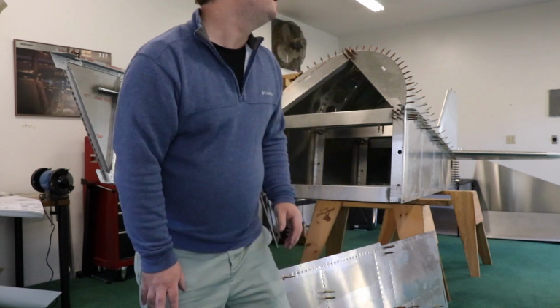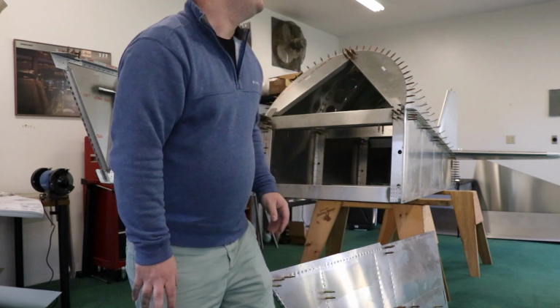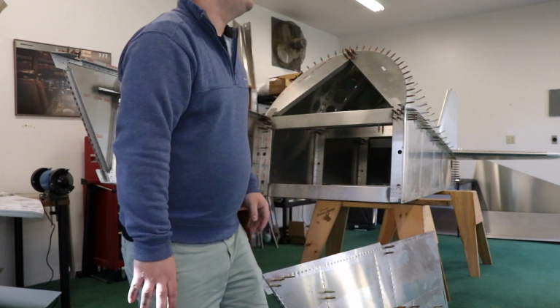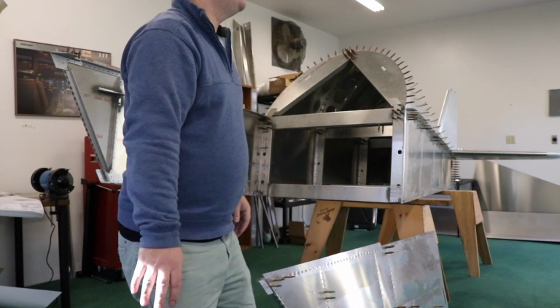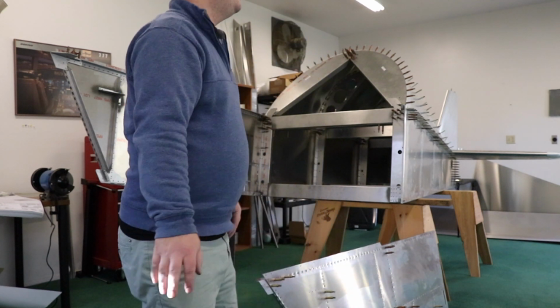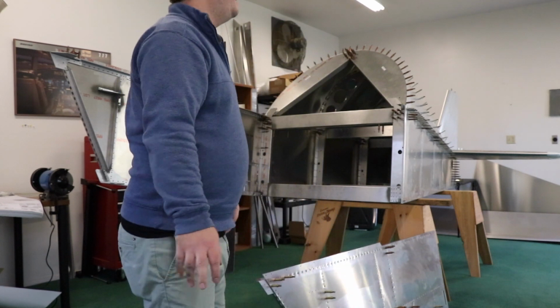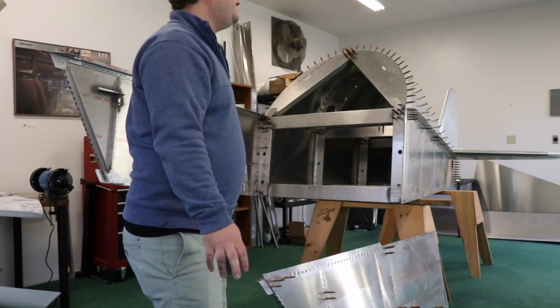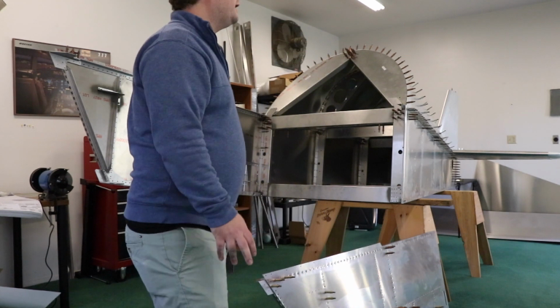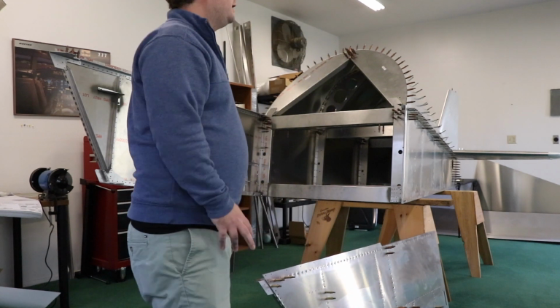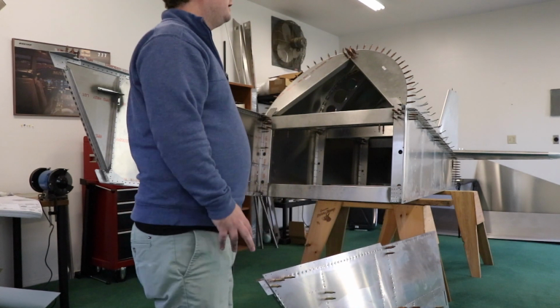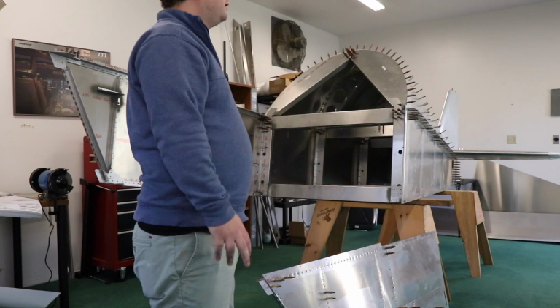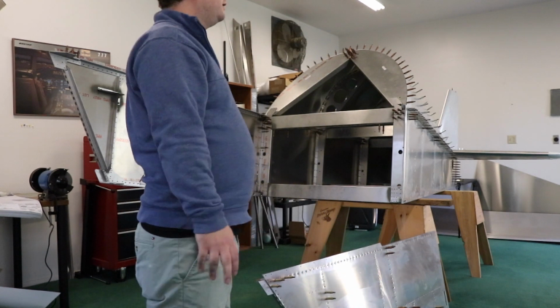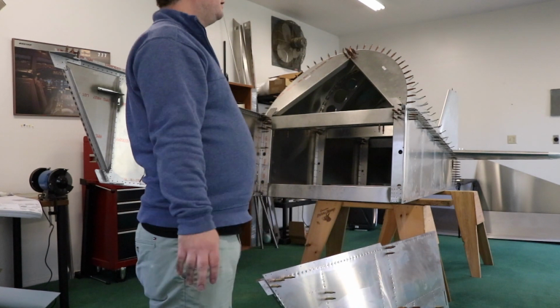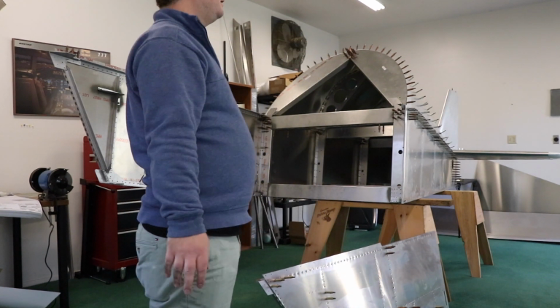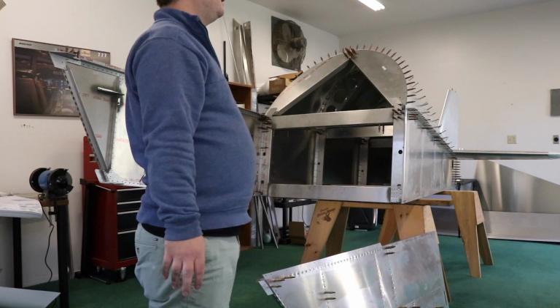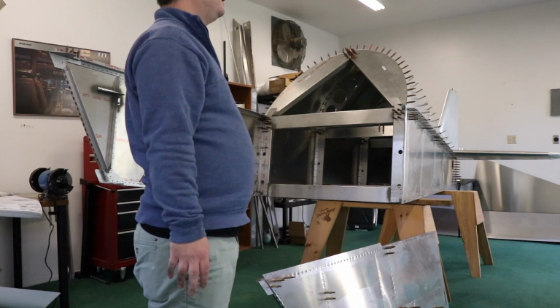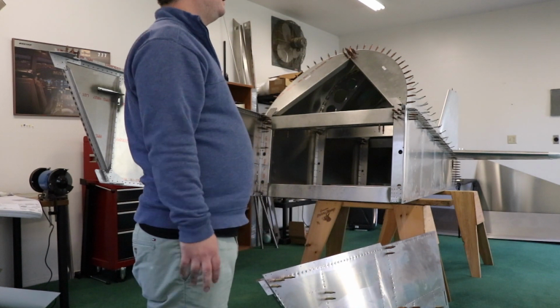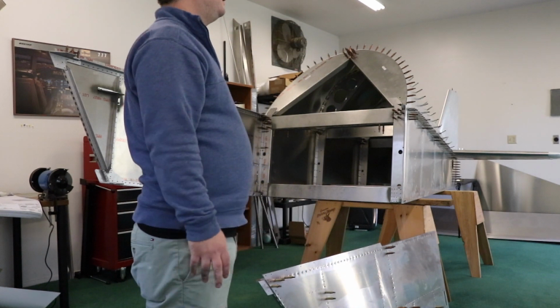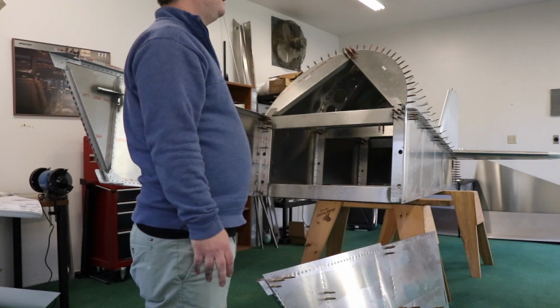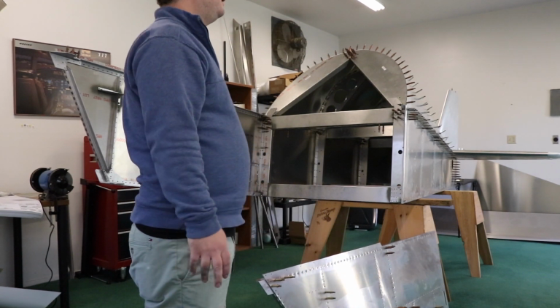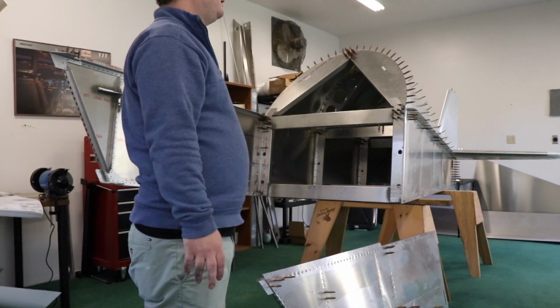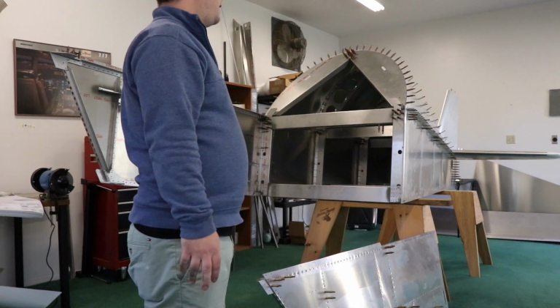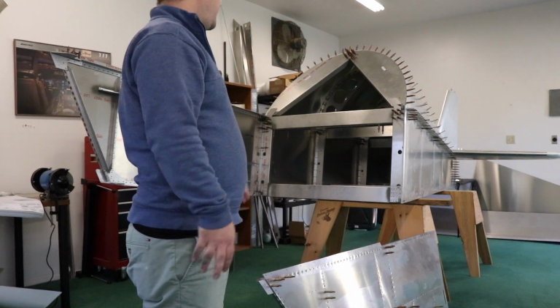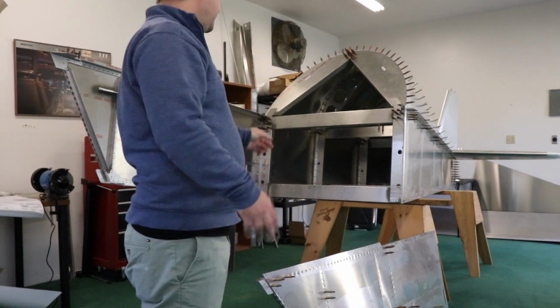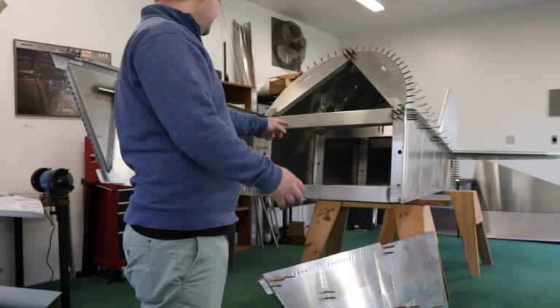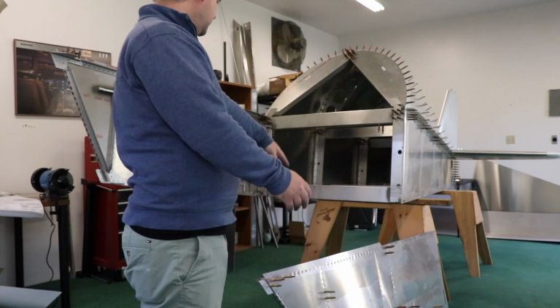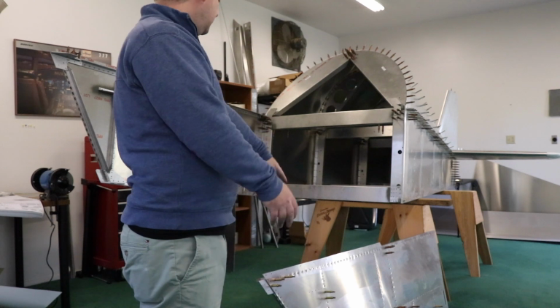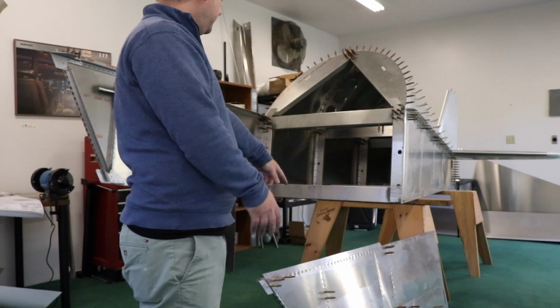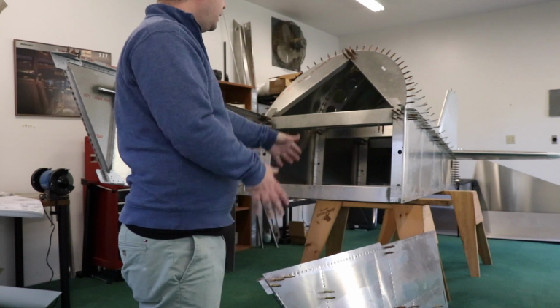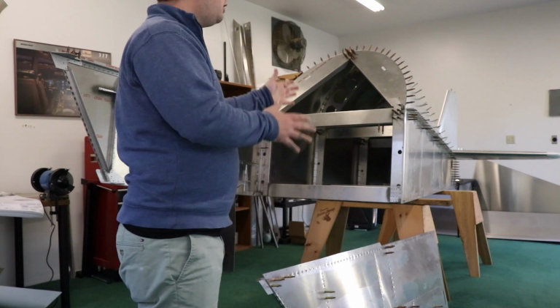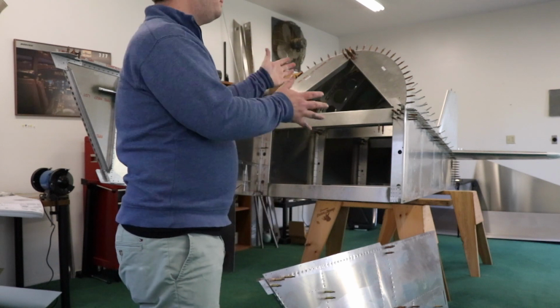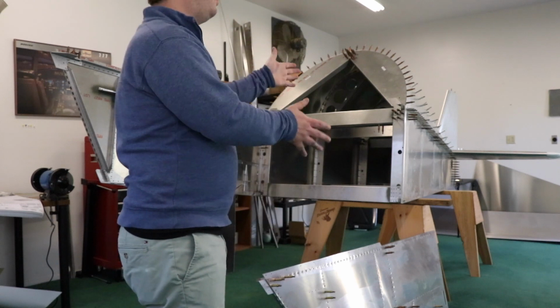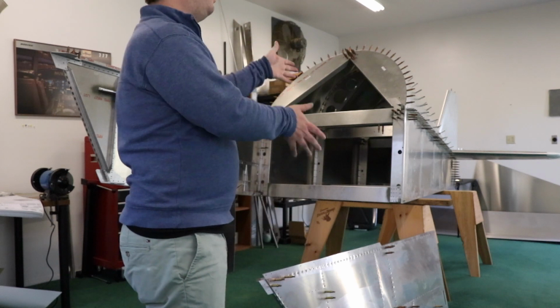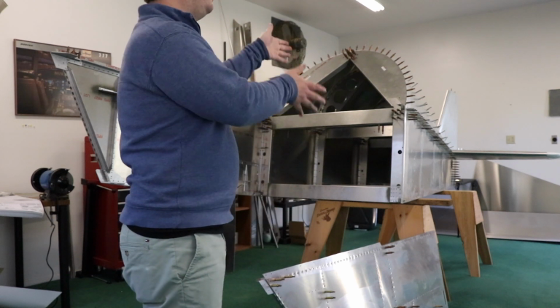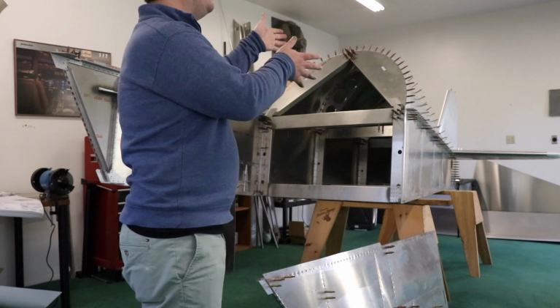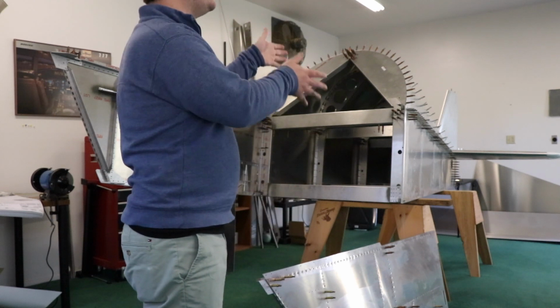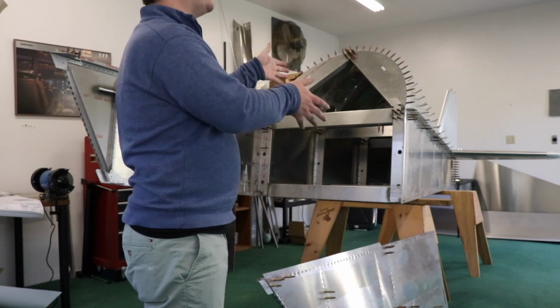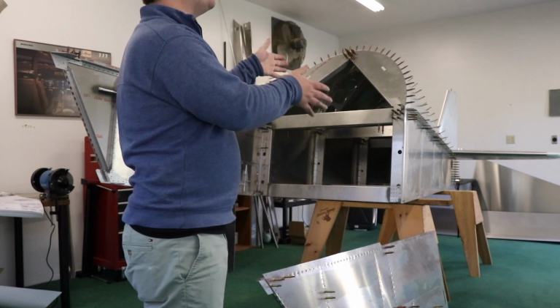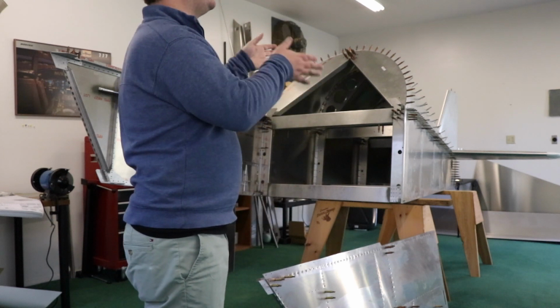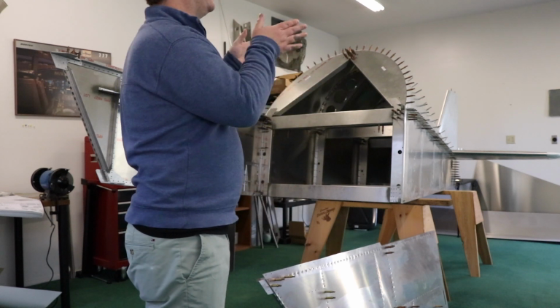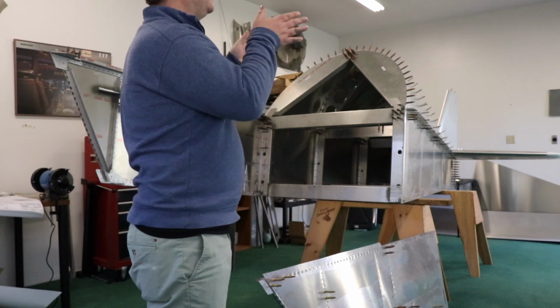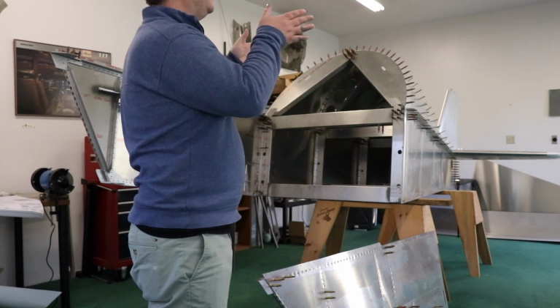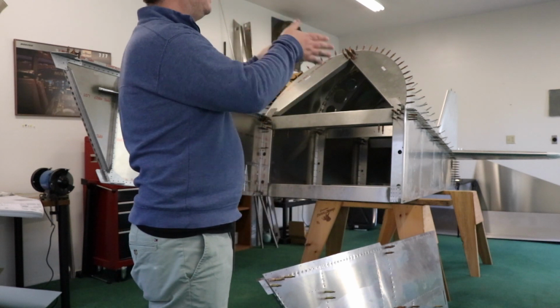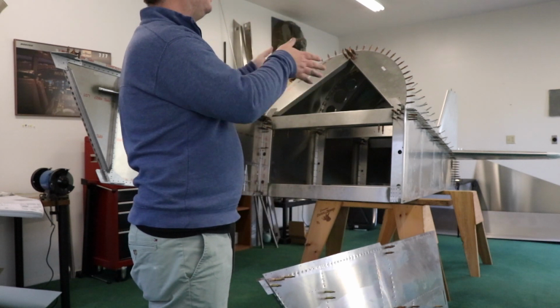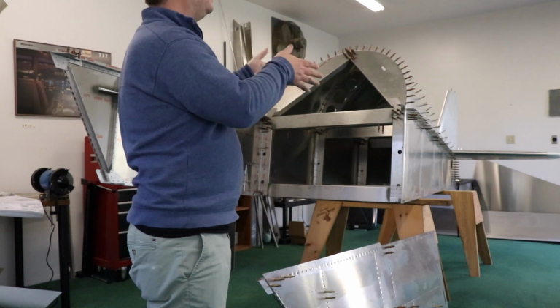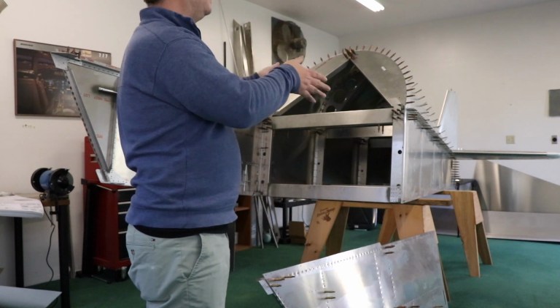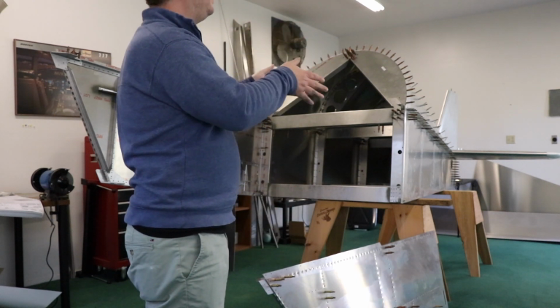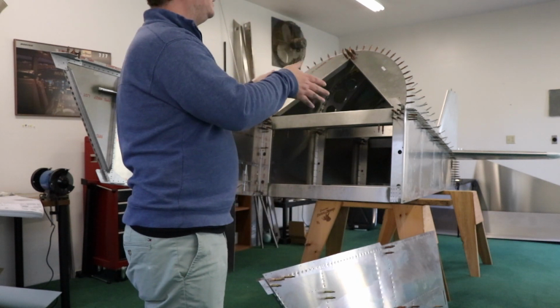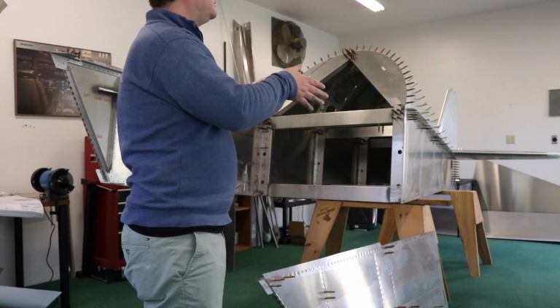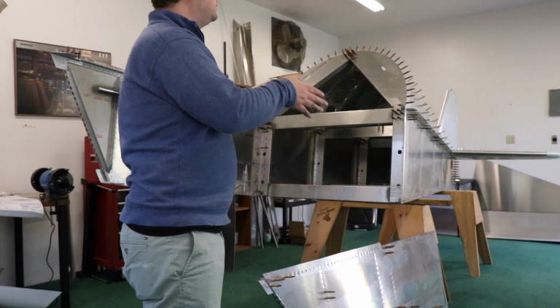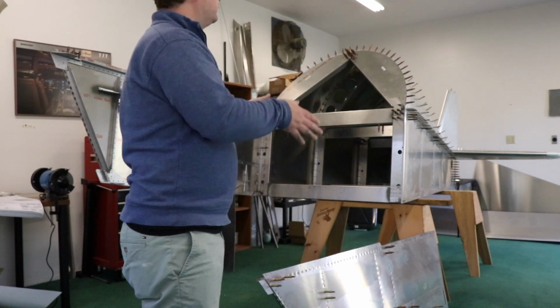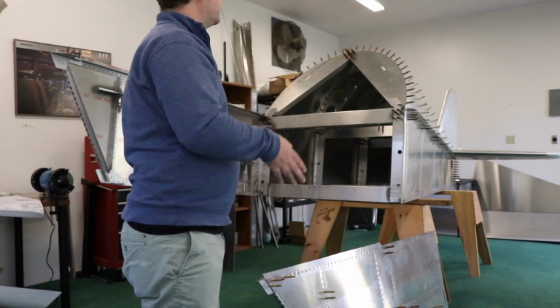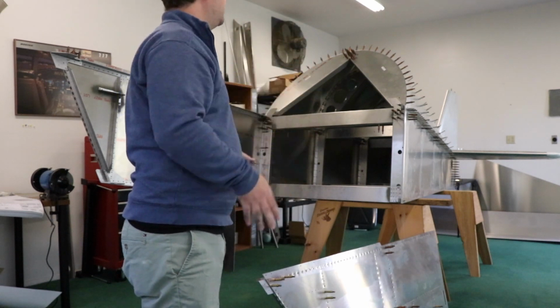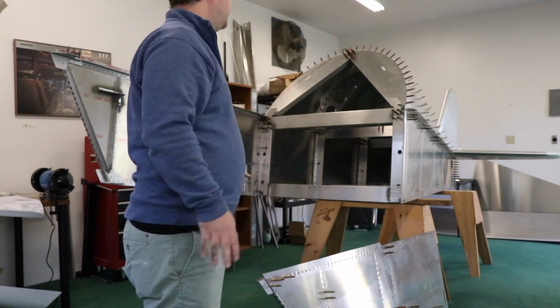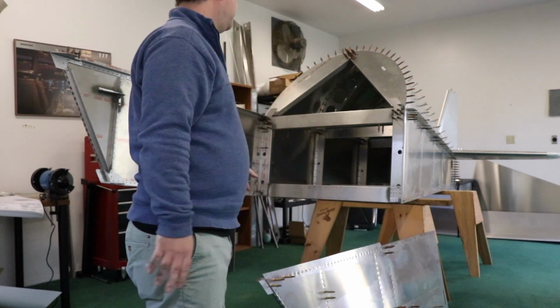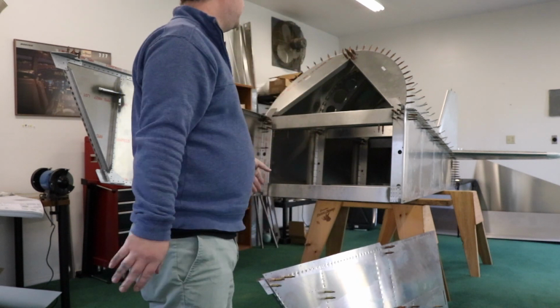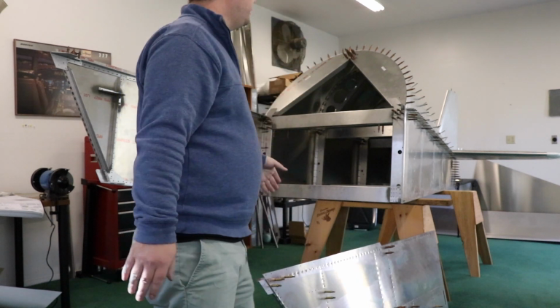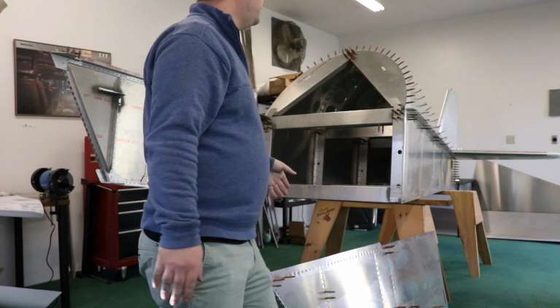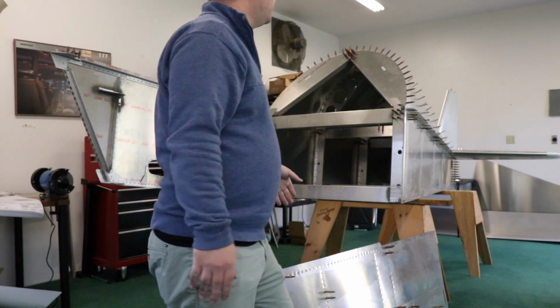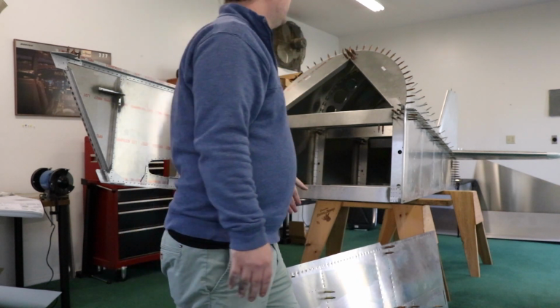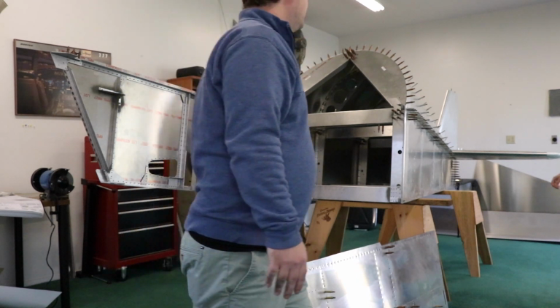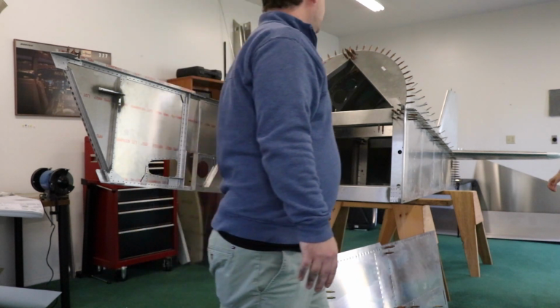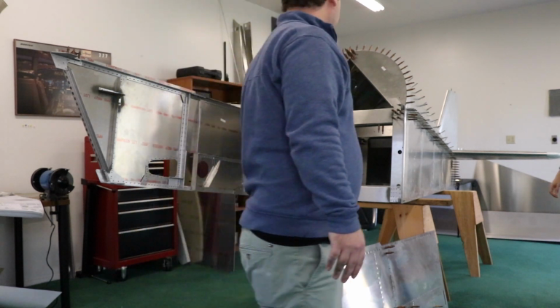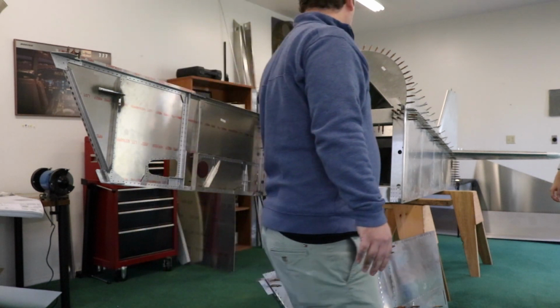Hello. Hey. I need a little bit of help holding this up so I can get the pieces over. Can you help me do that? Of course.